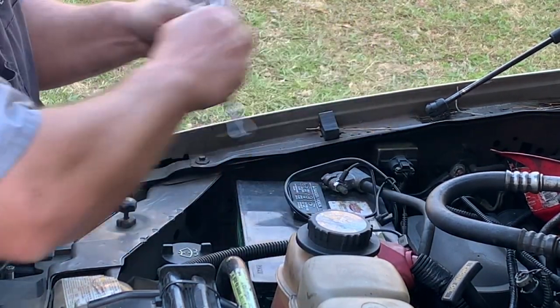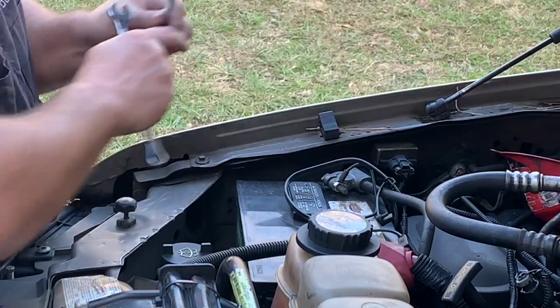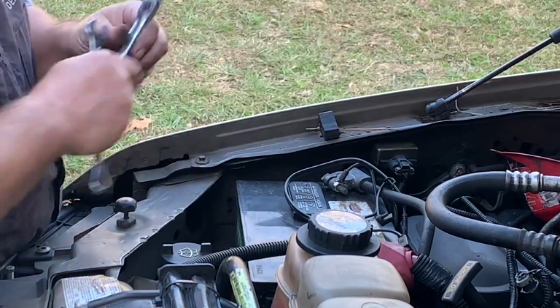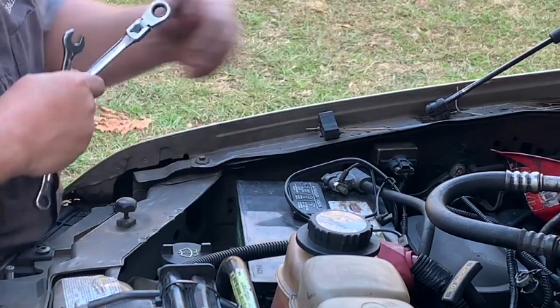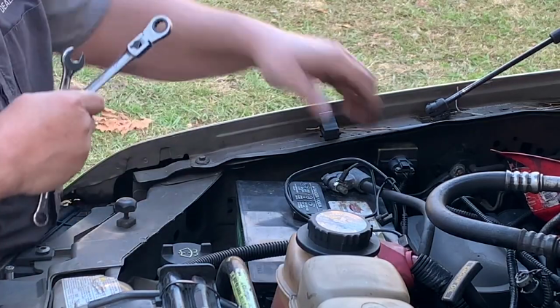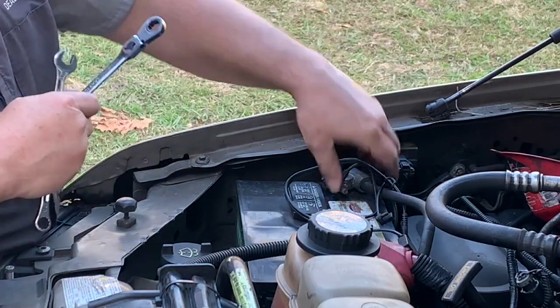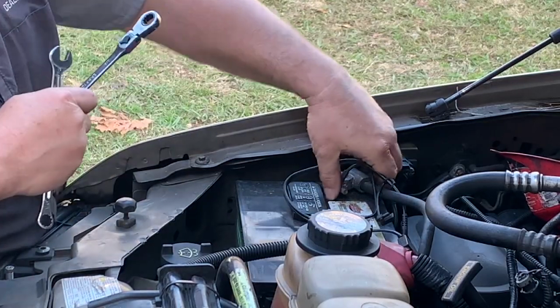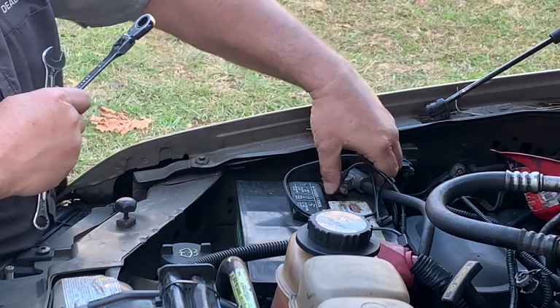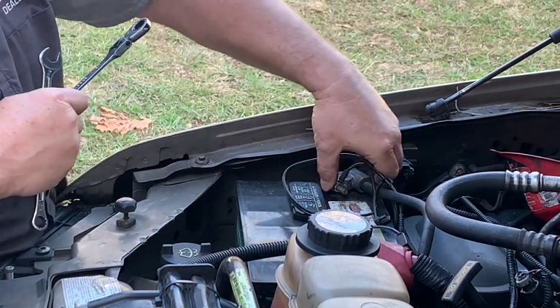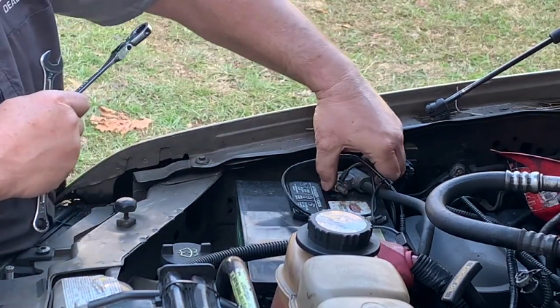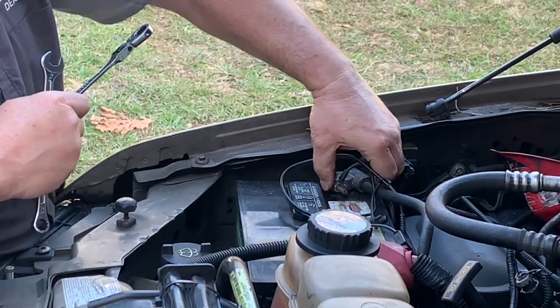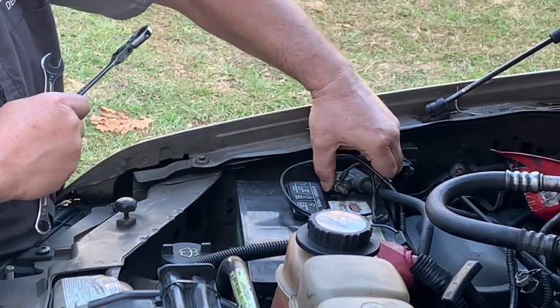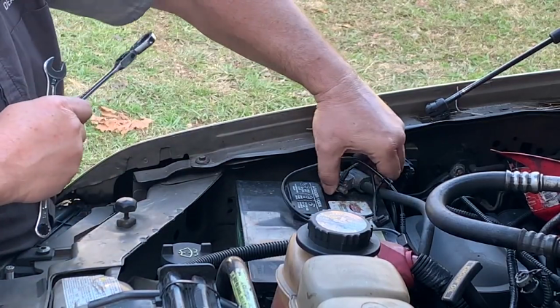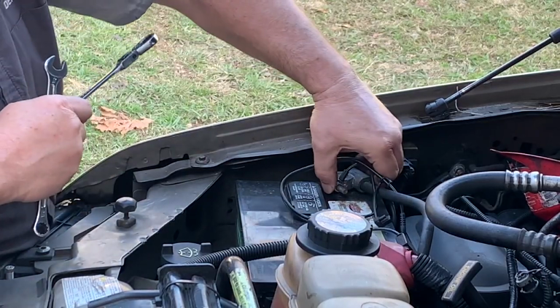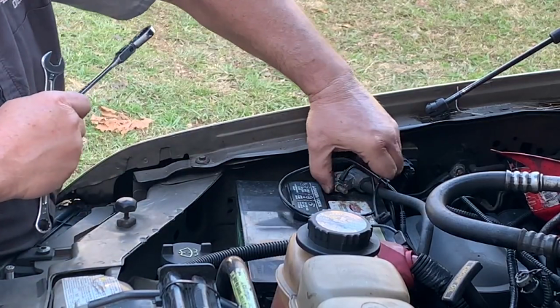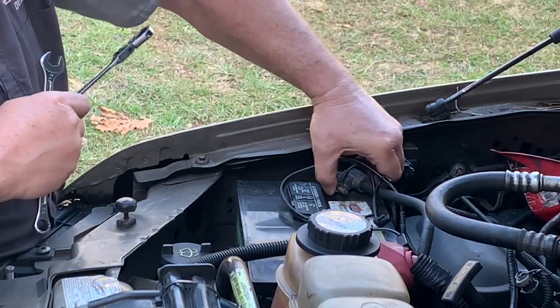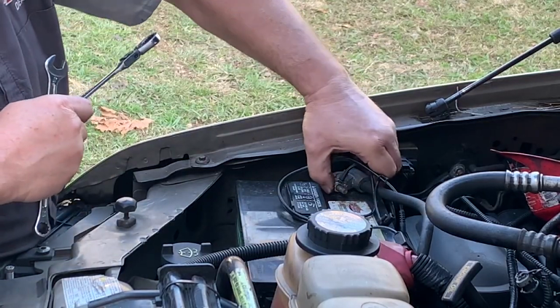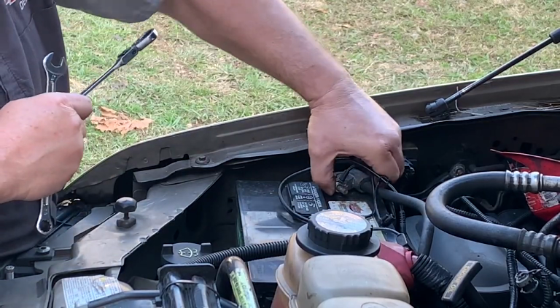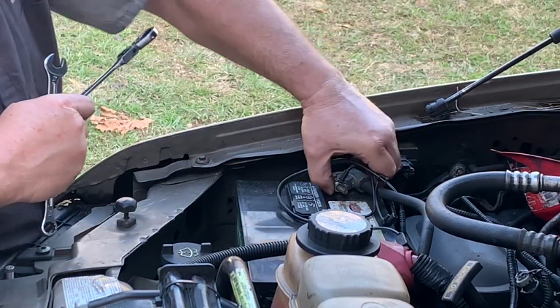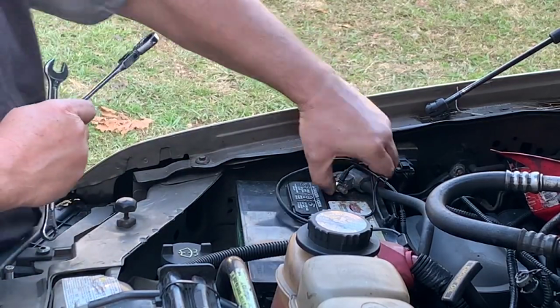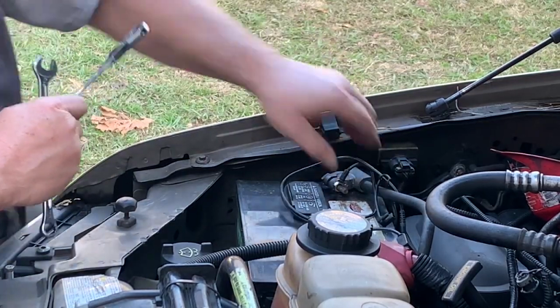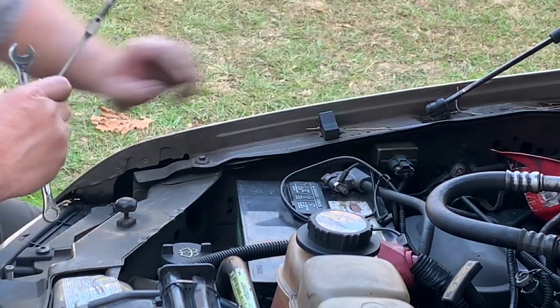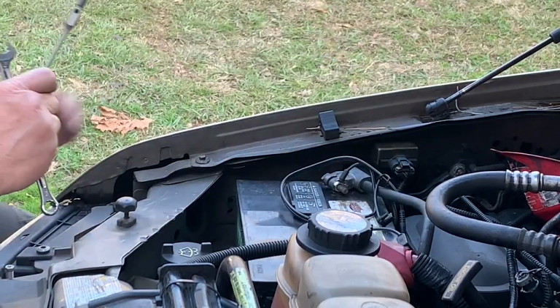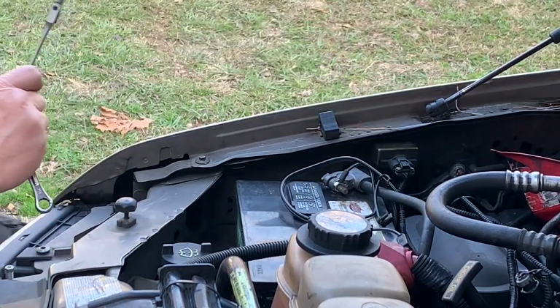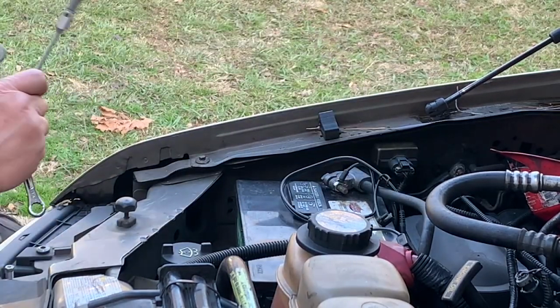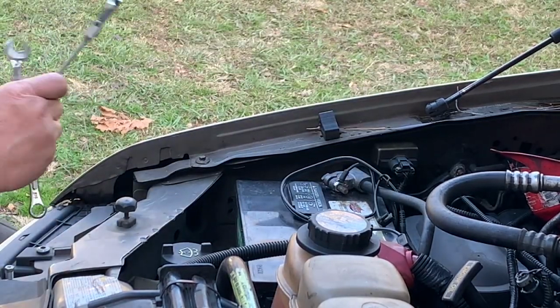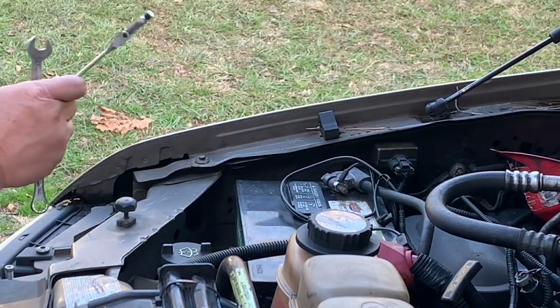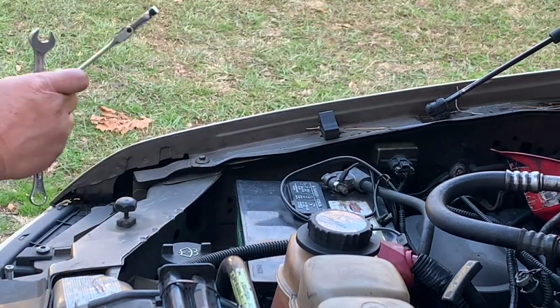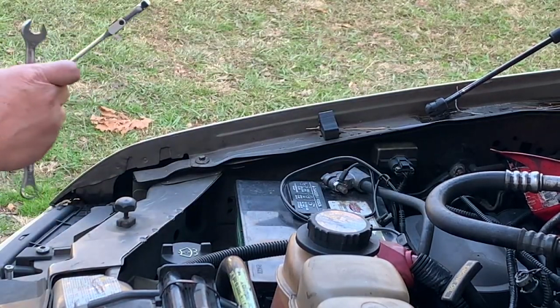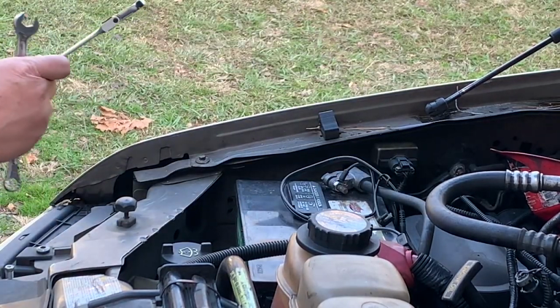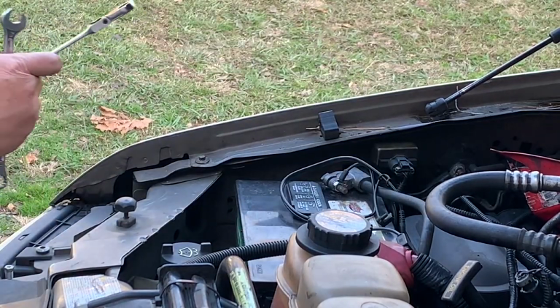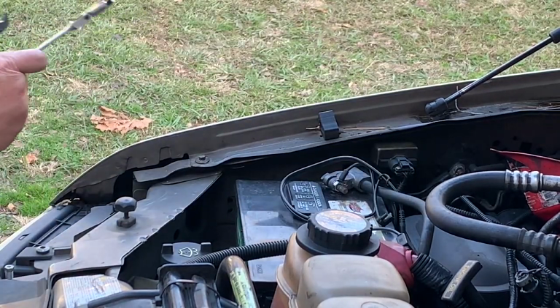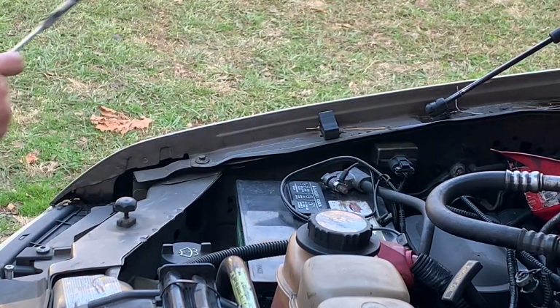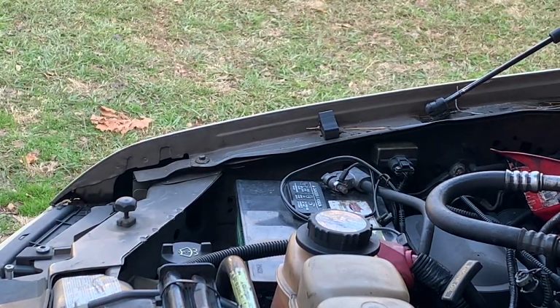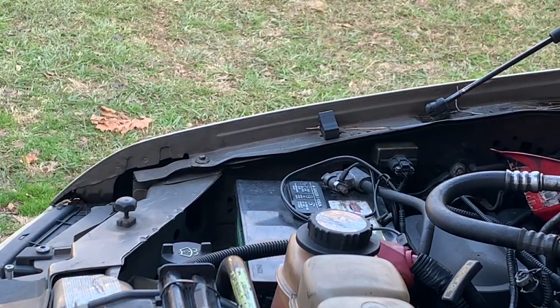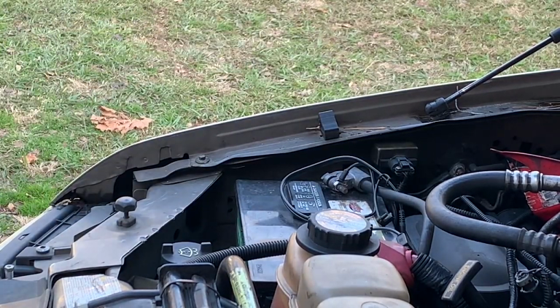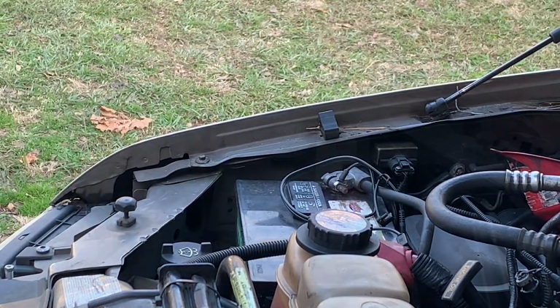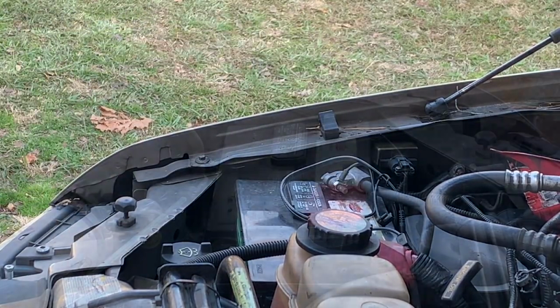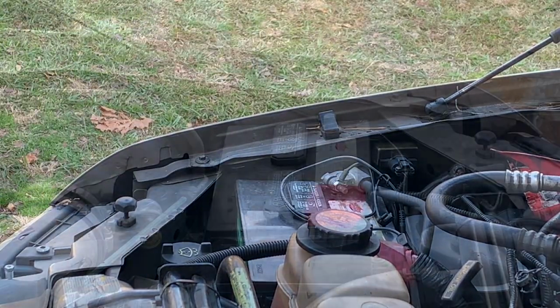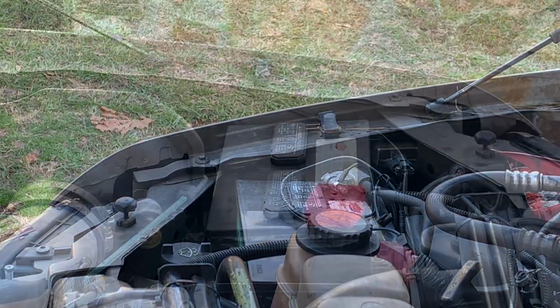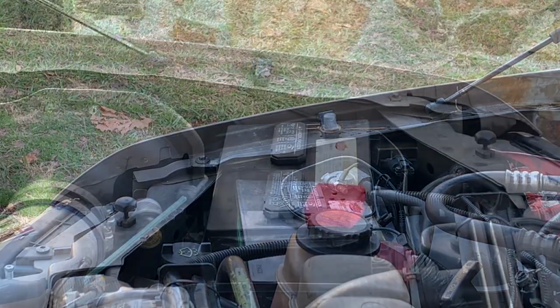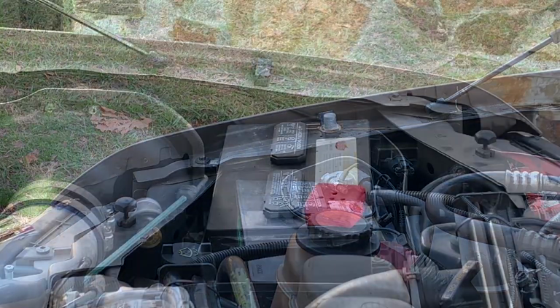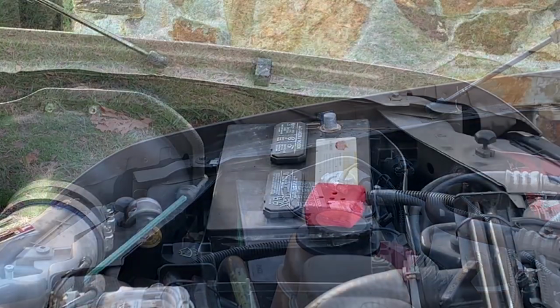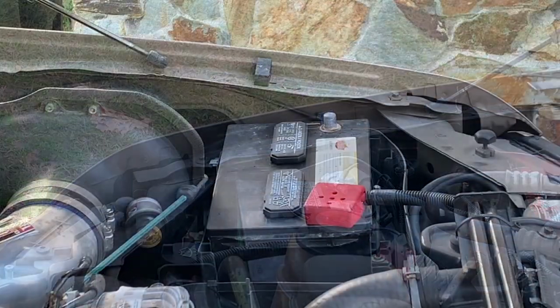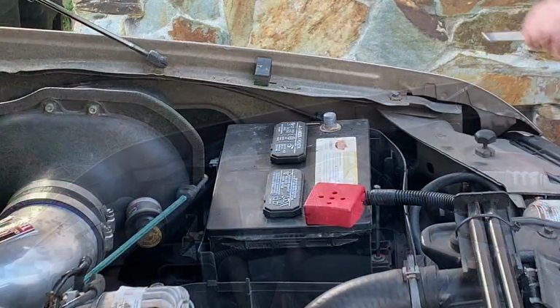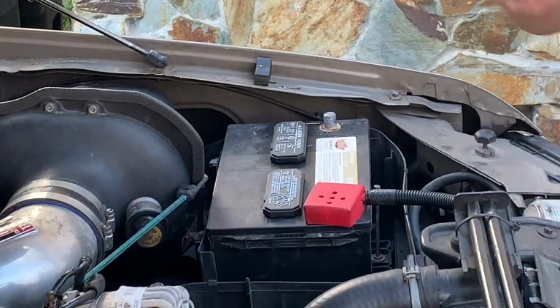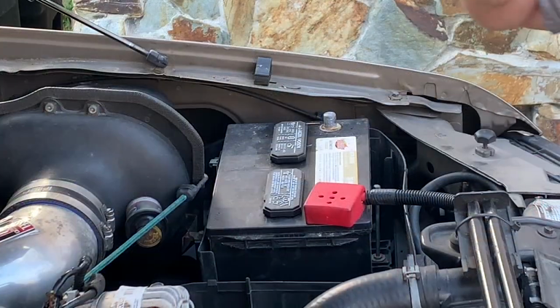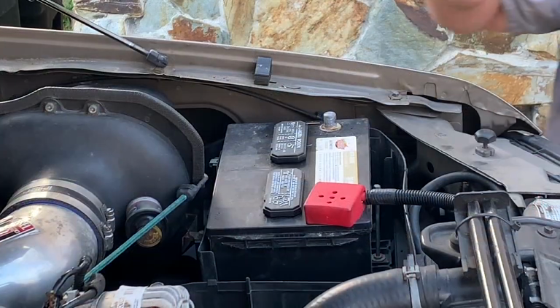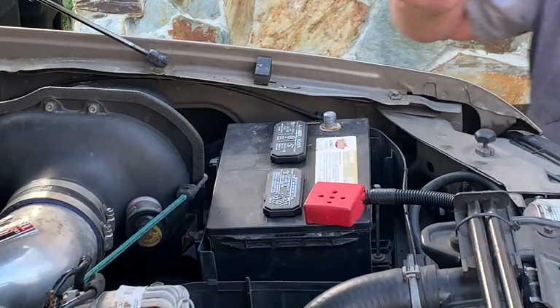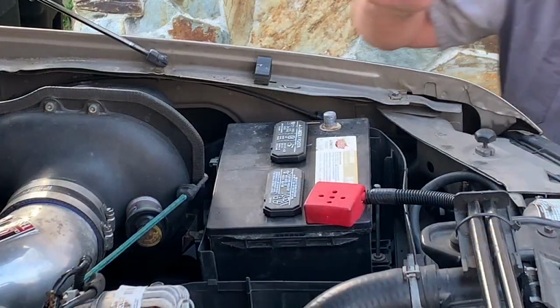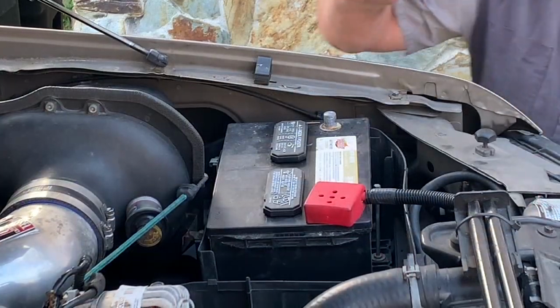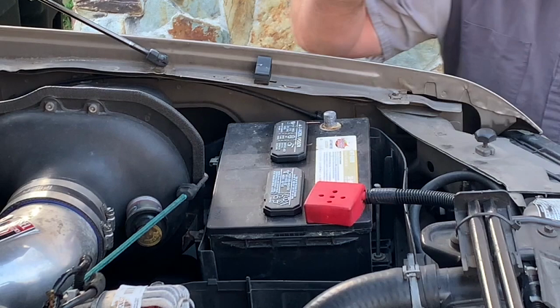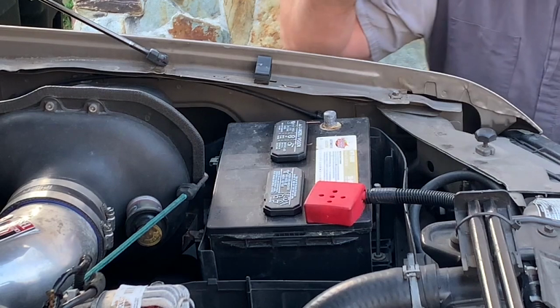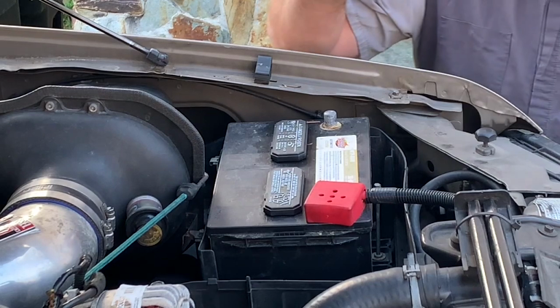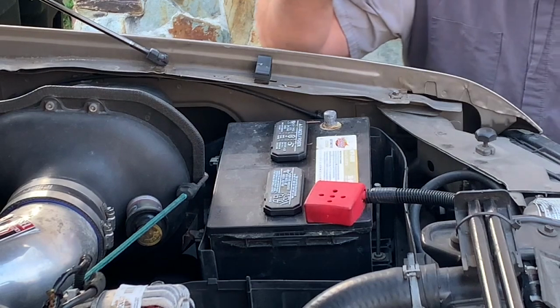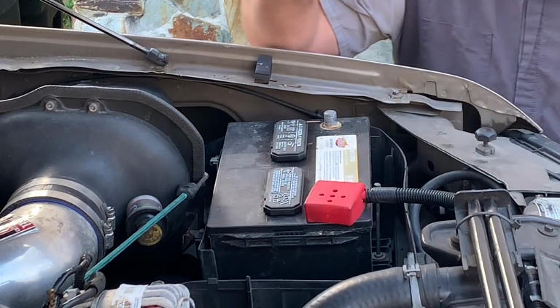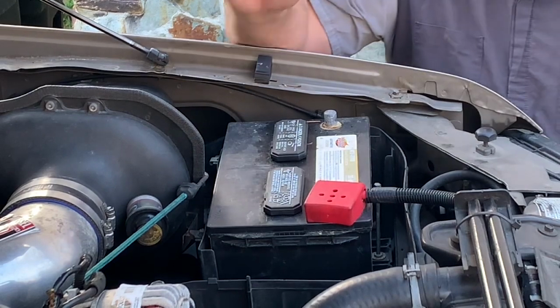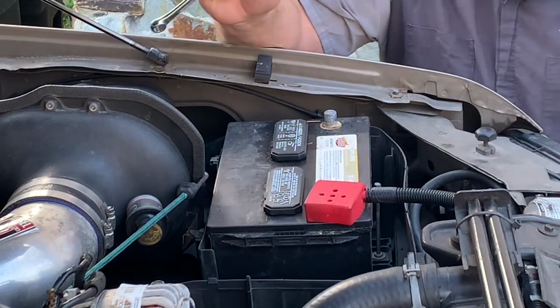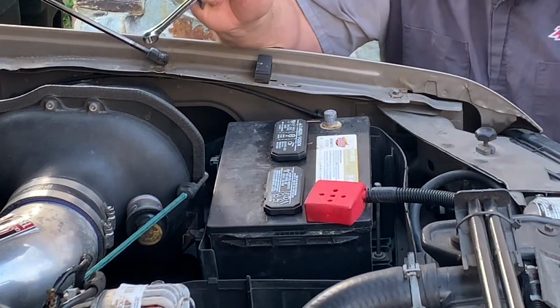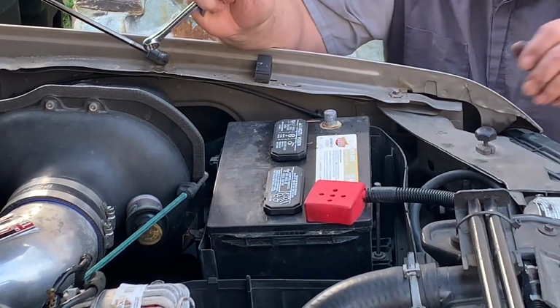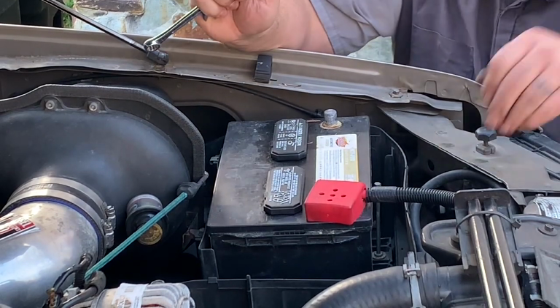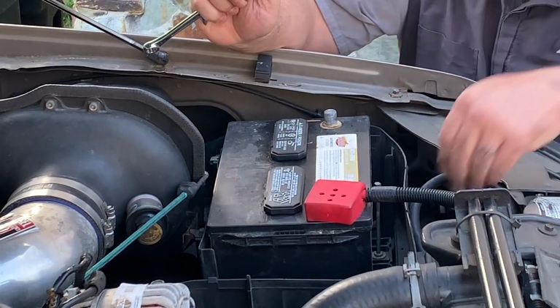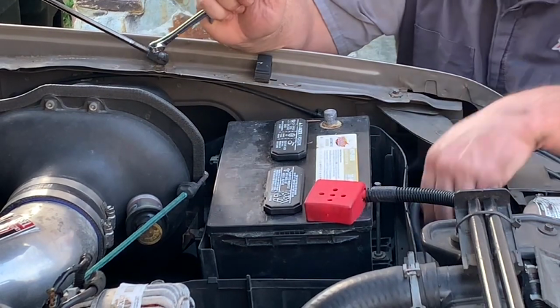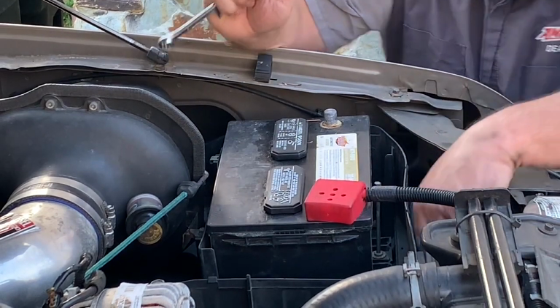Keep it snug, check and make sure it's tight, then on to the driver's side terminal.